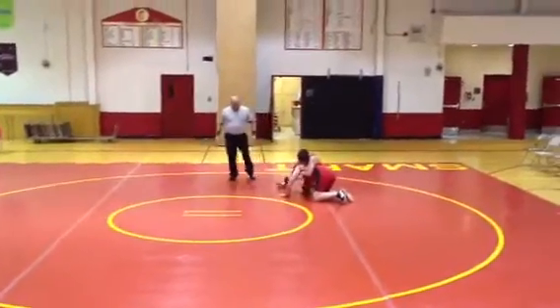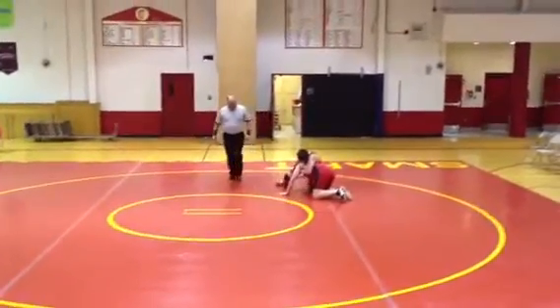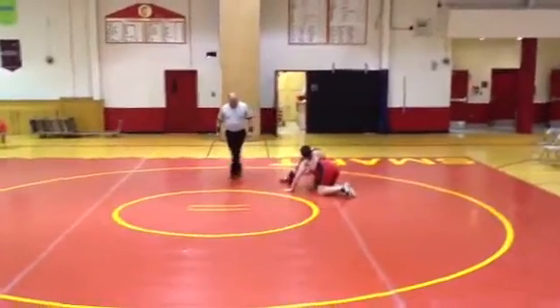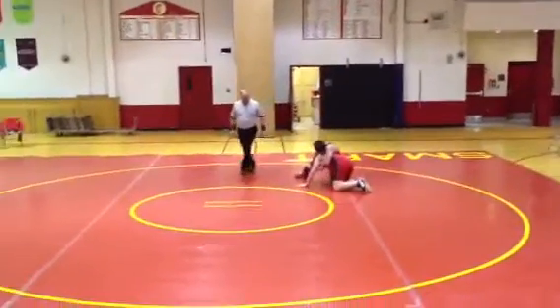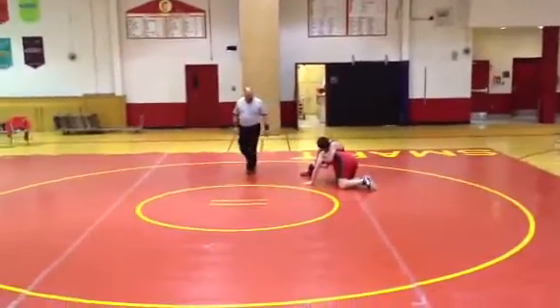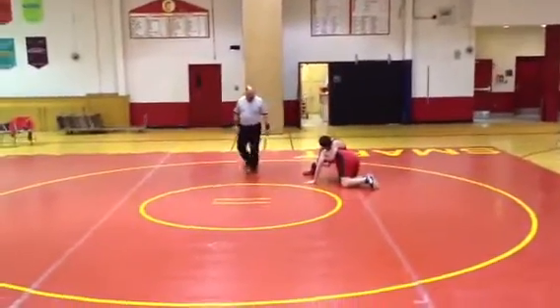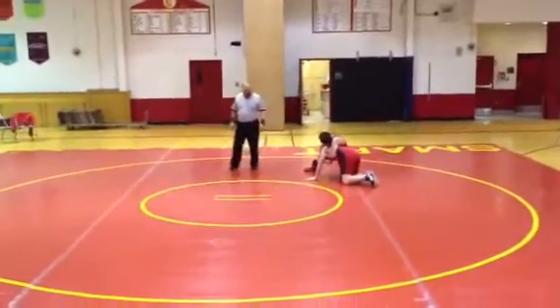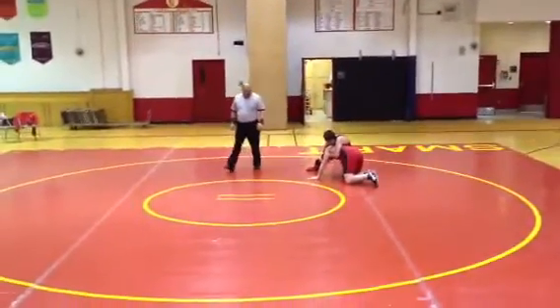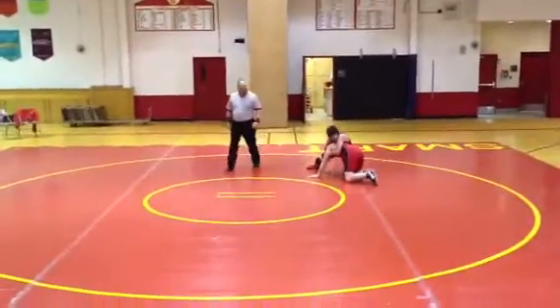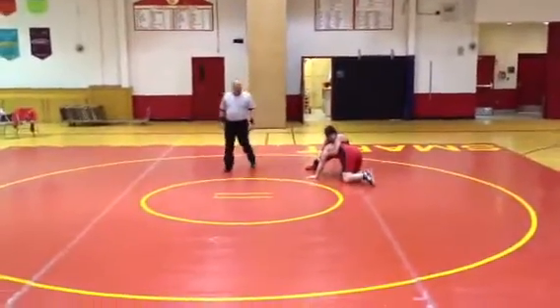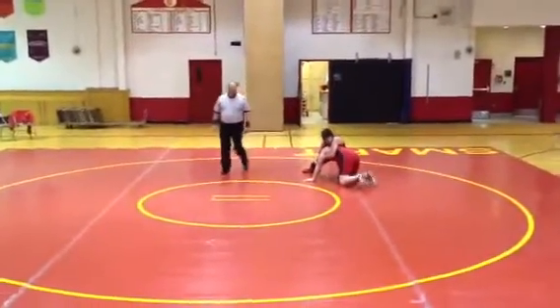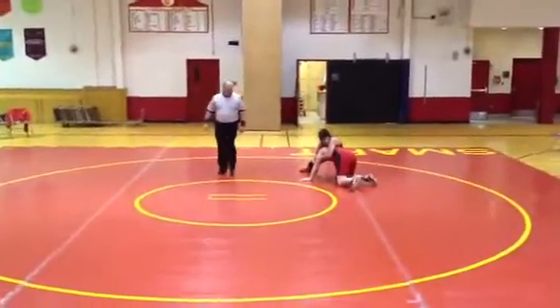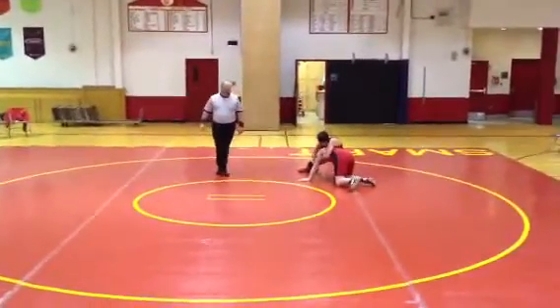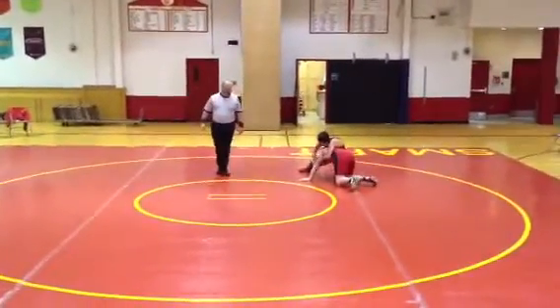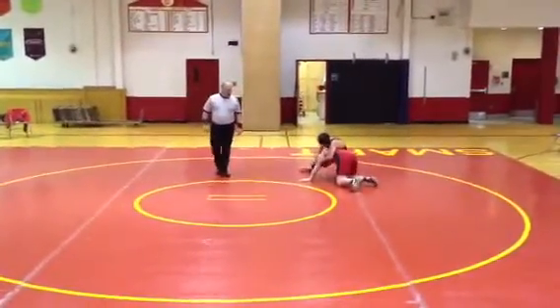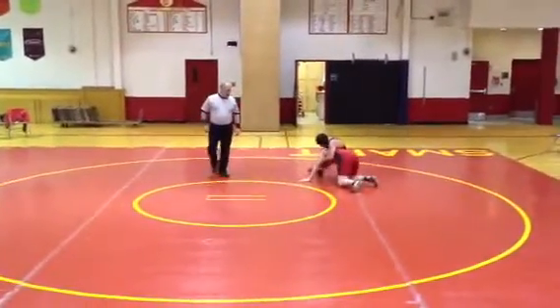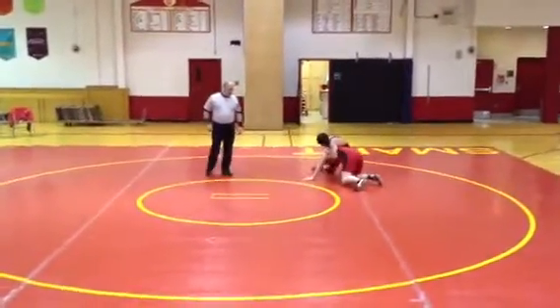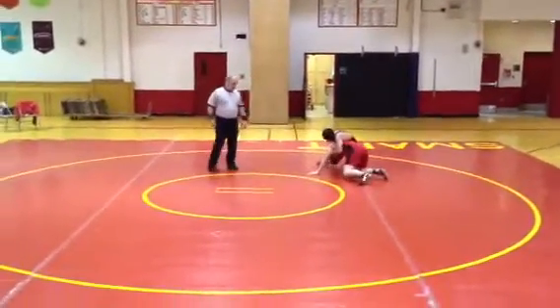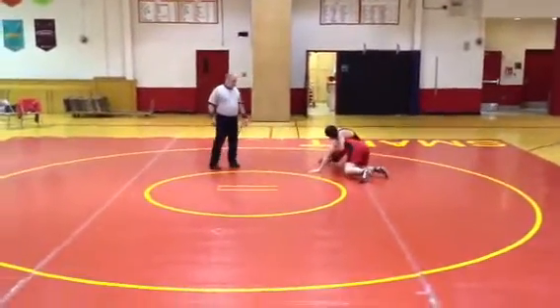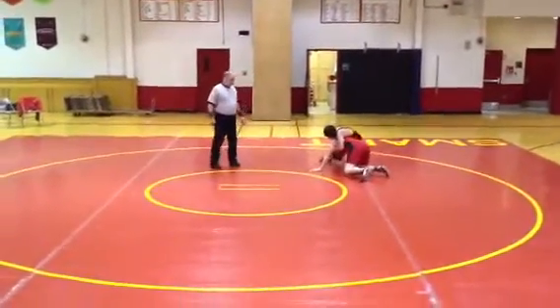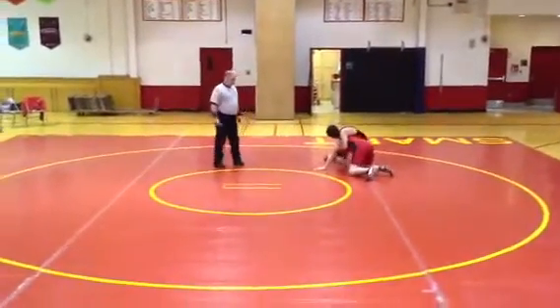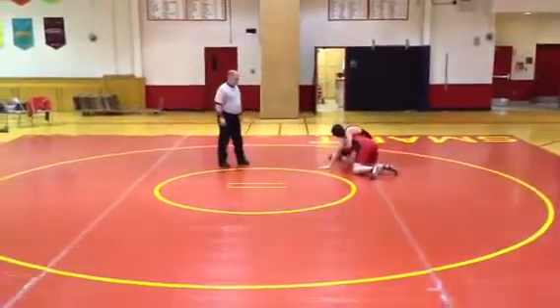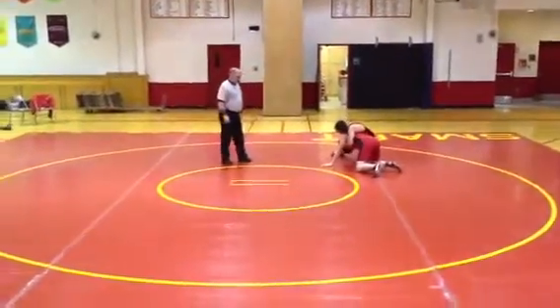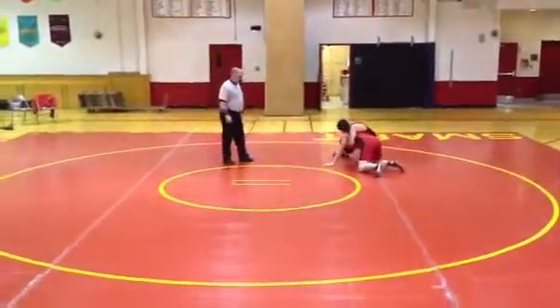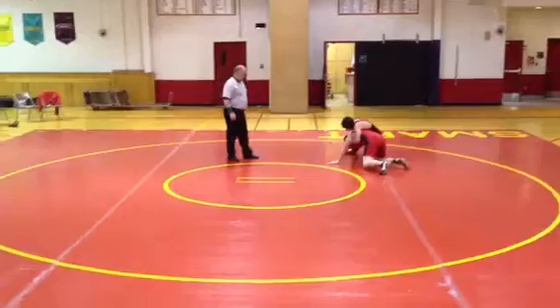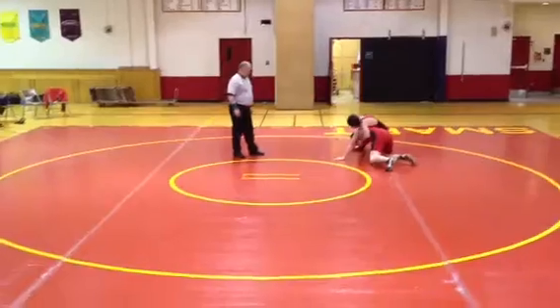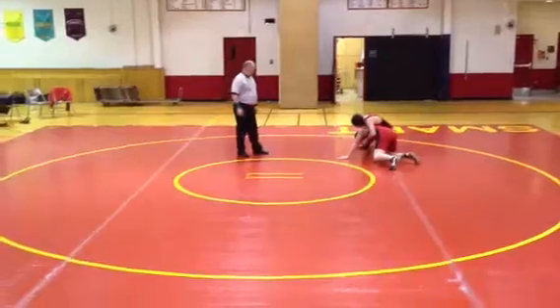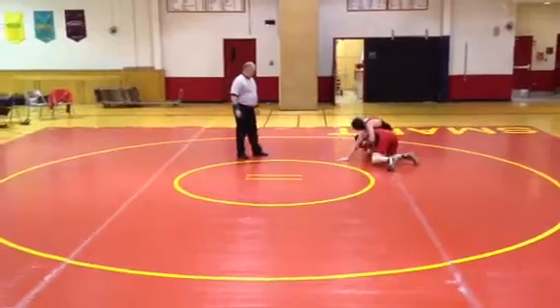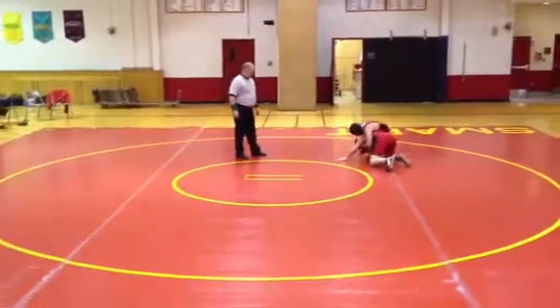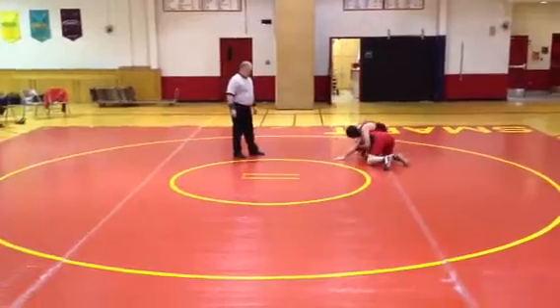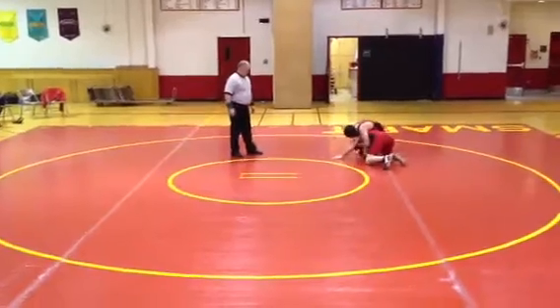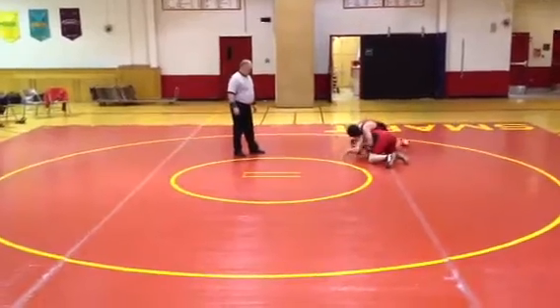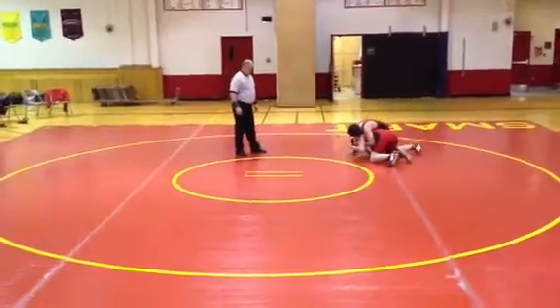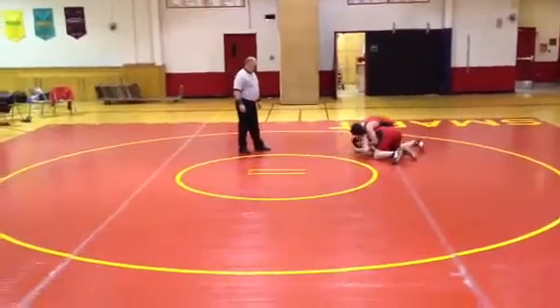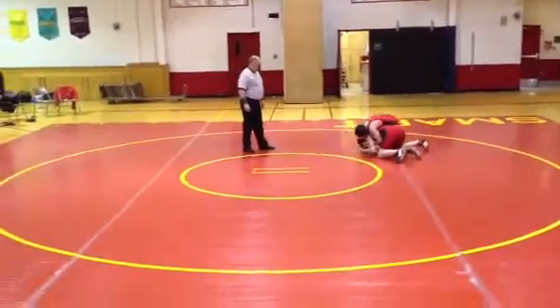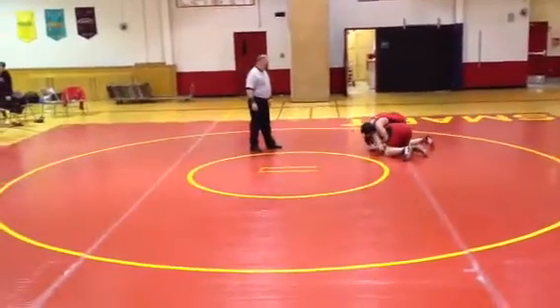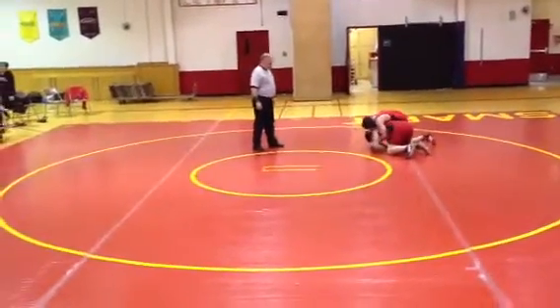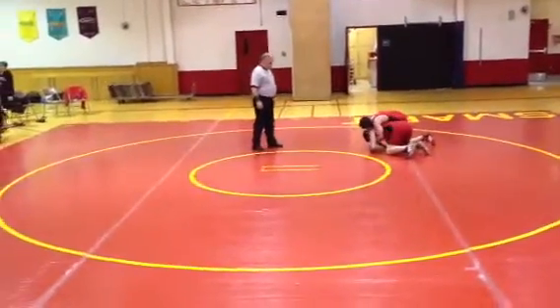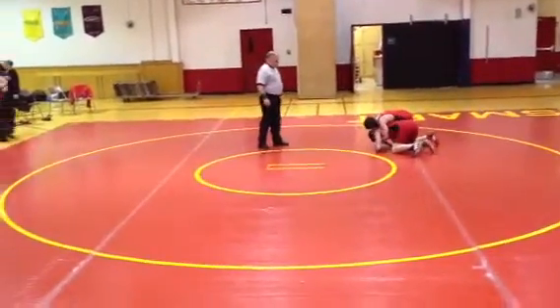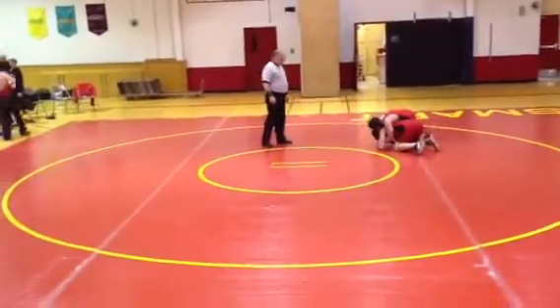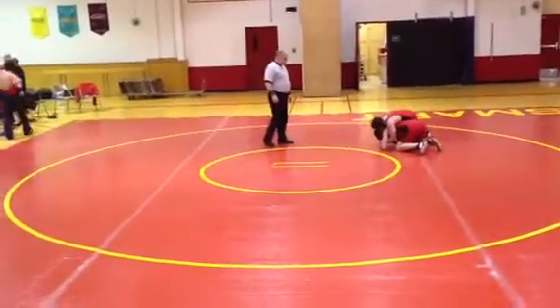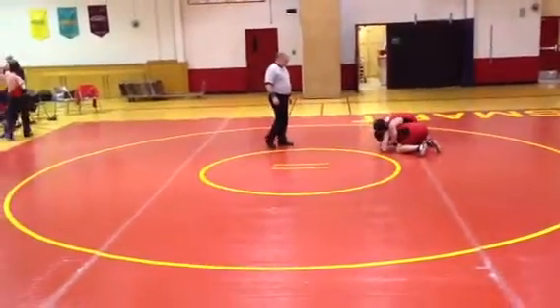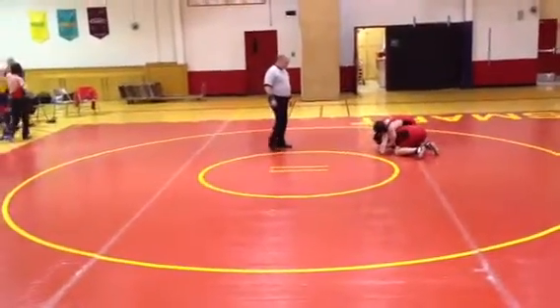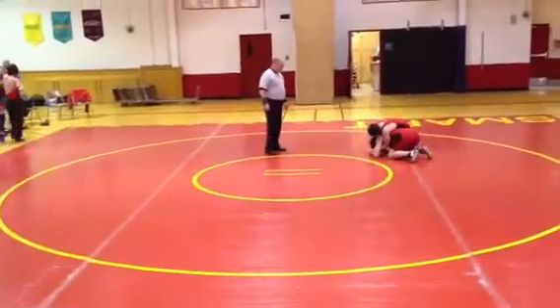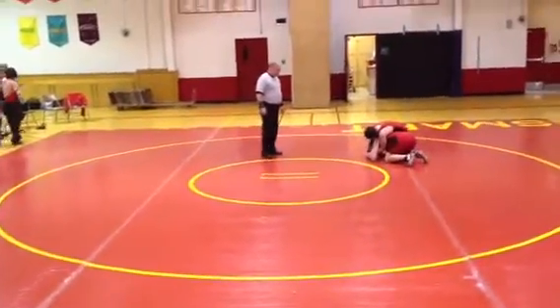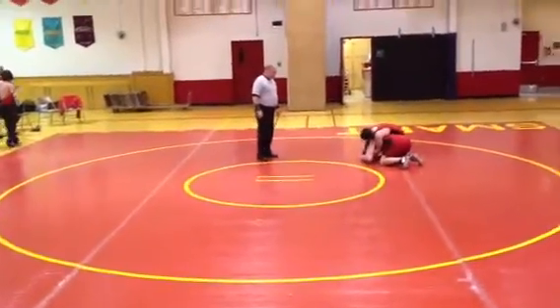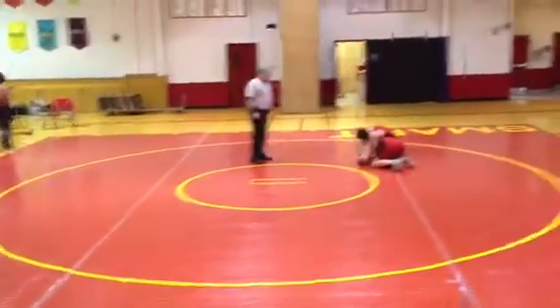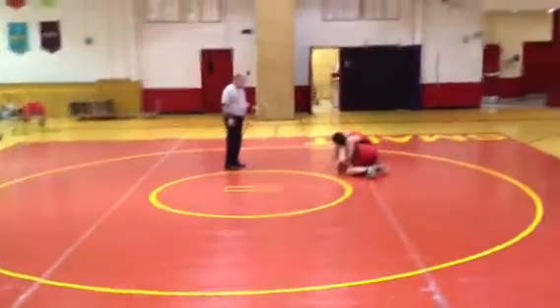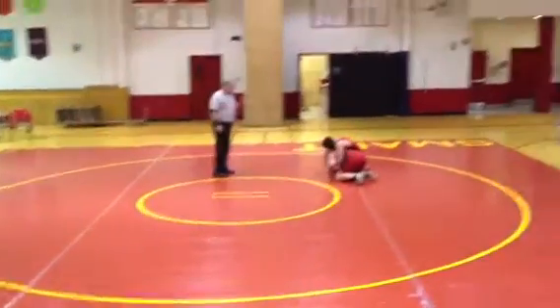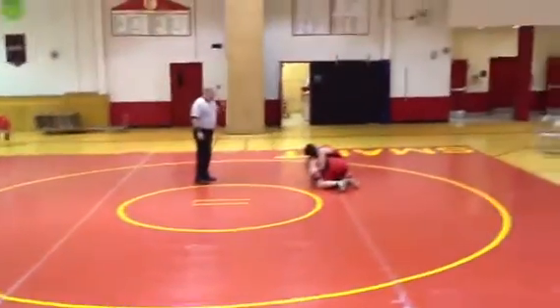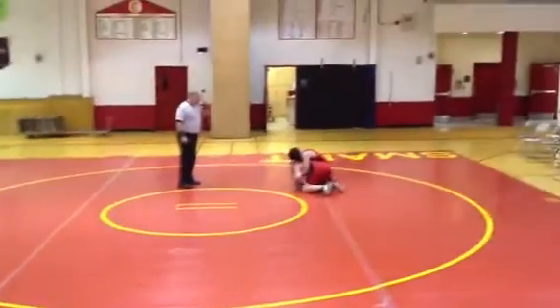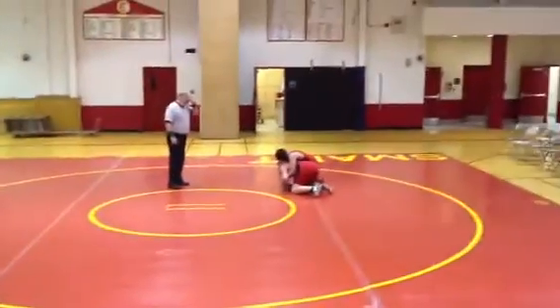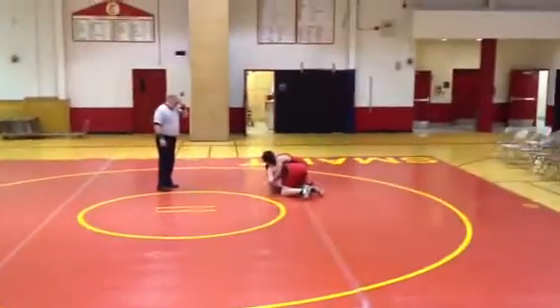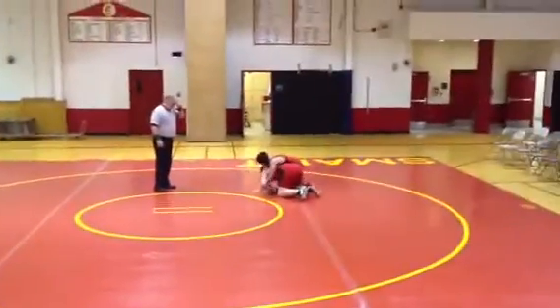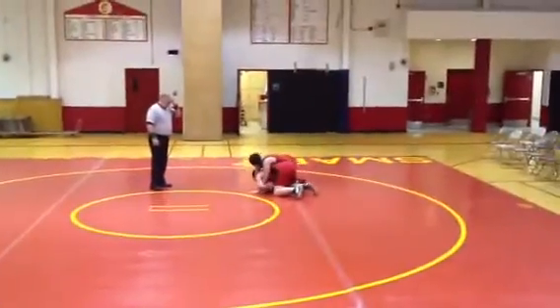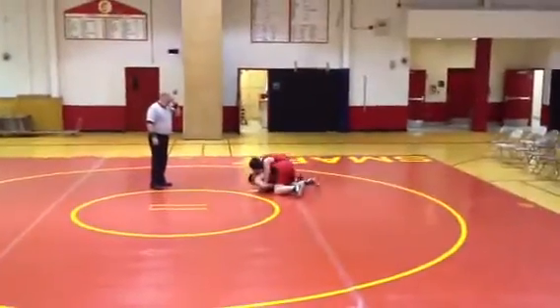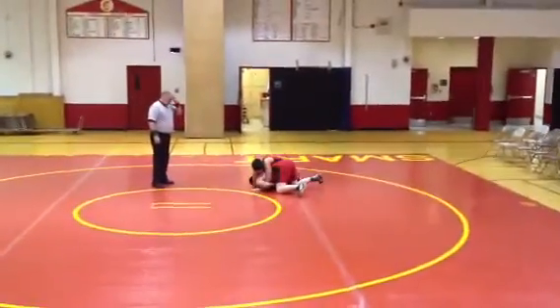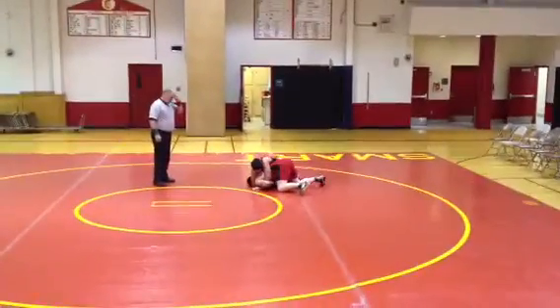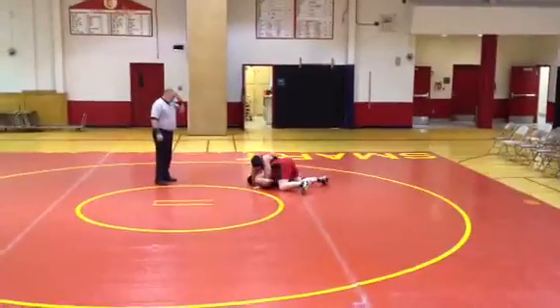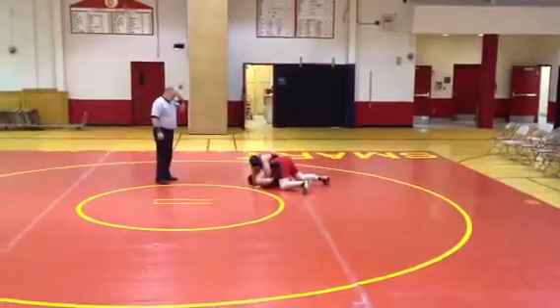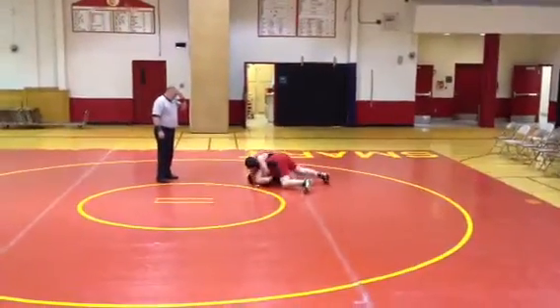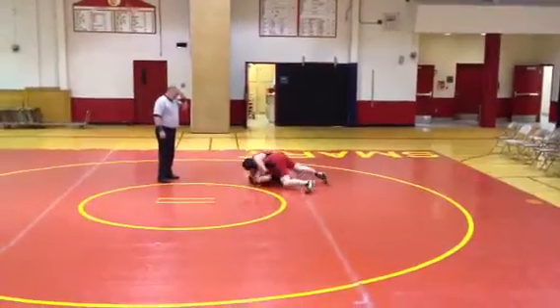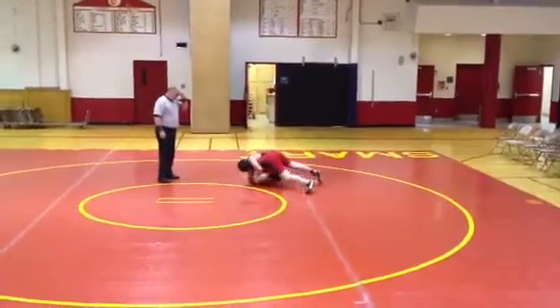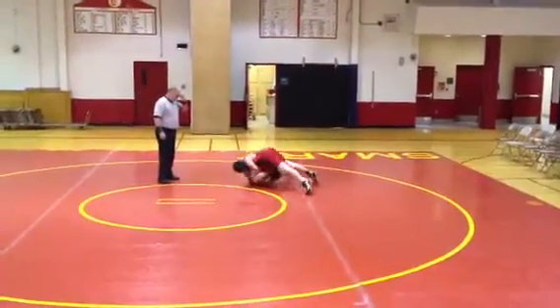Marshall, cross face. Head underneath his draw. Cross face draw. Get back behind. Get your hands free. Get behind him, get behind him.